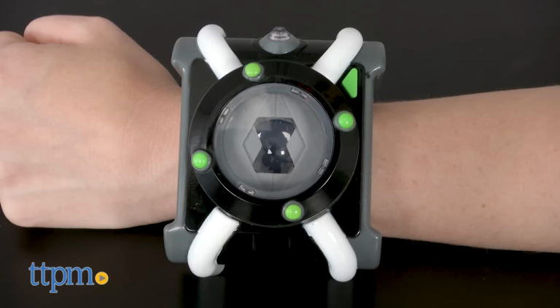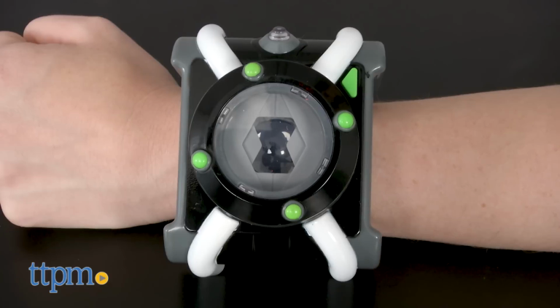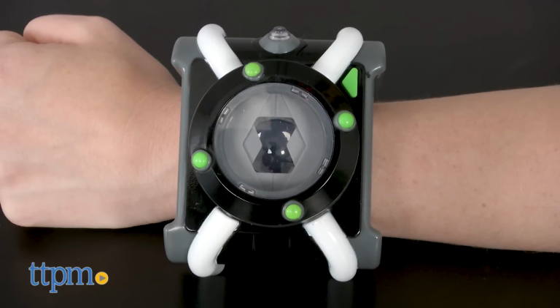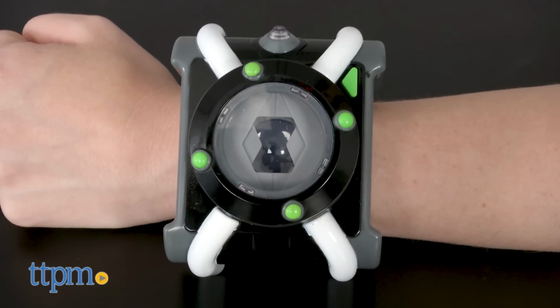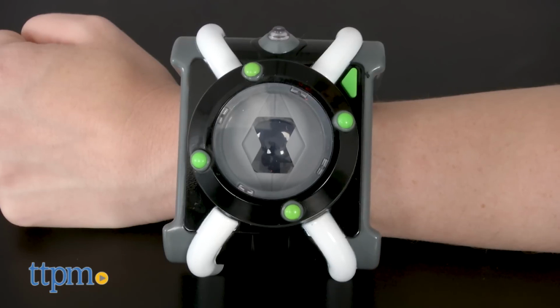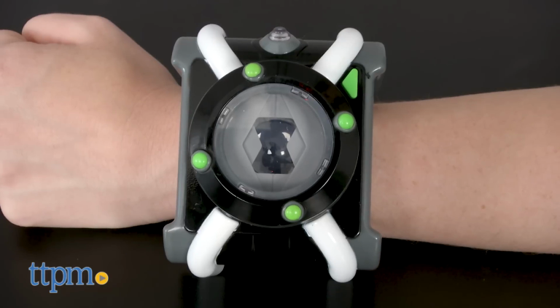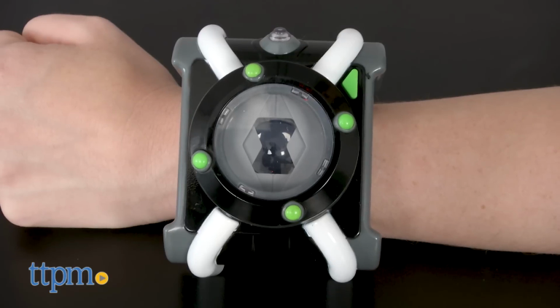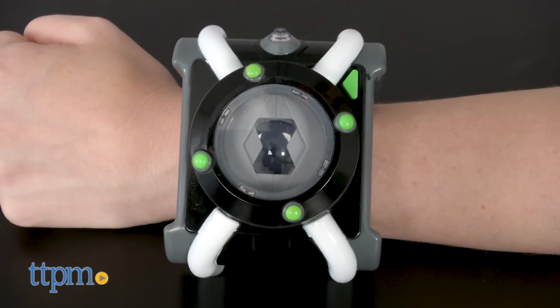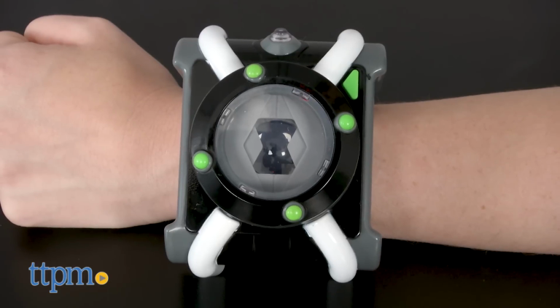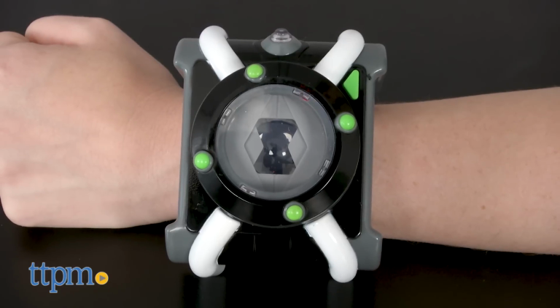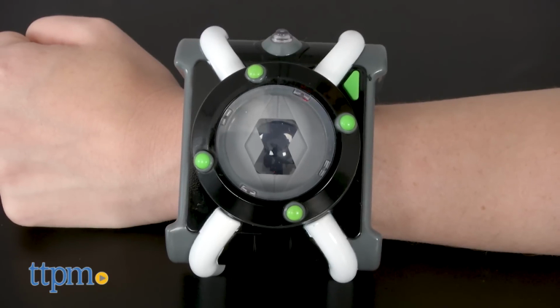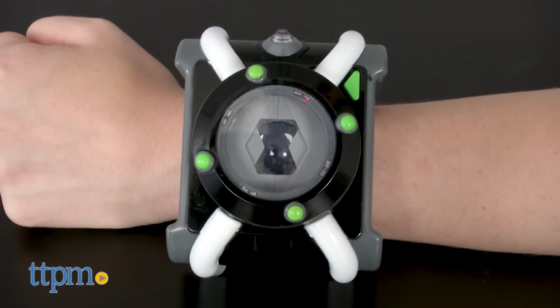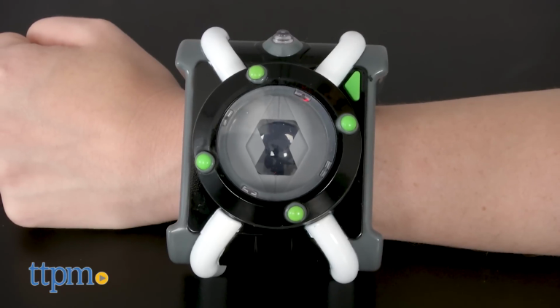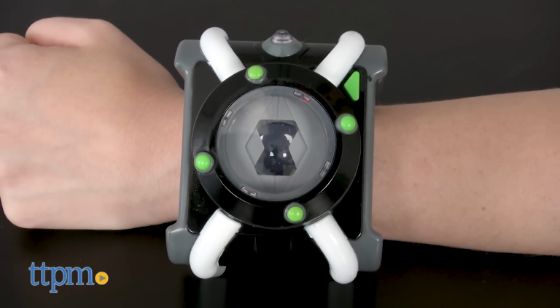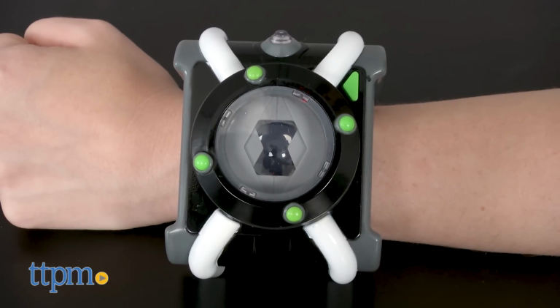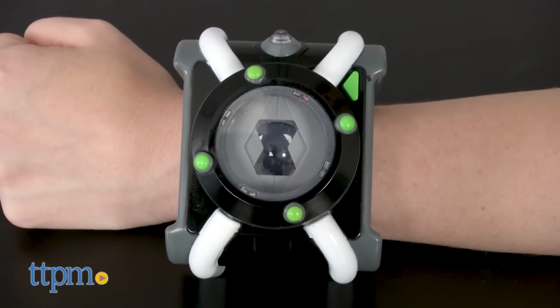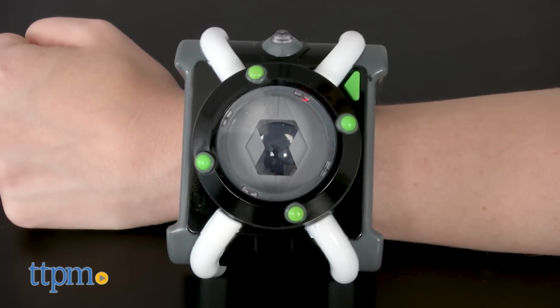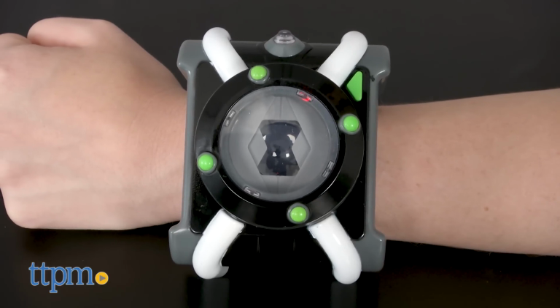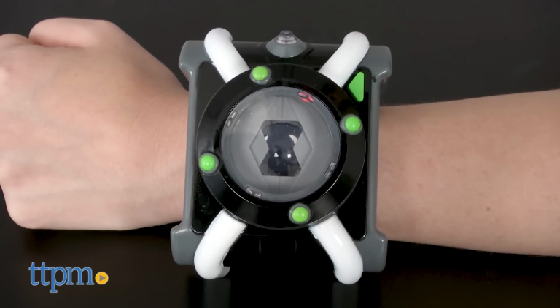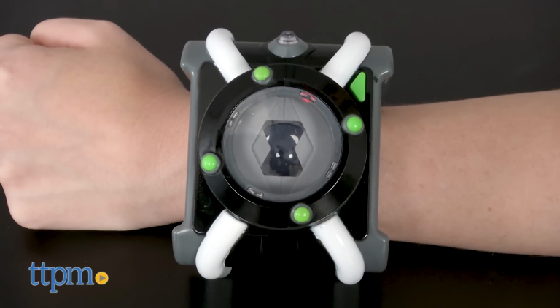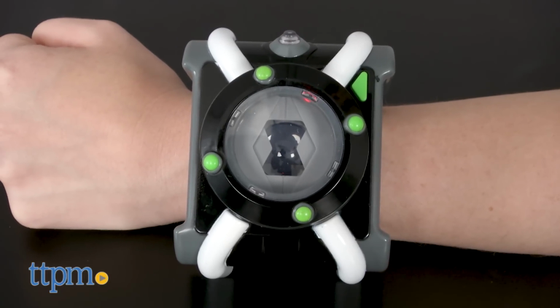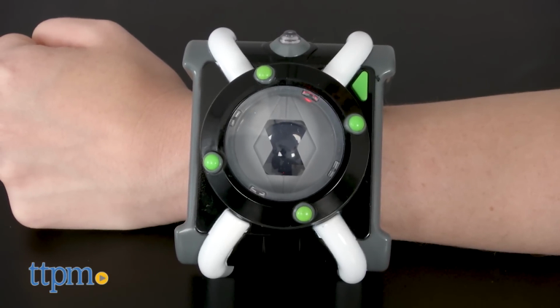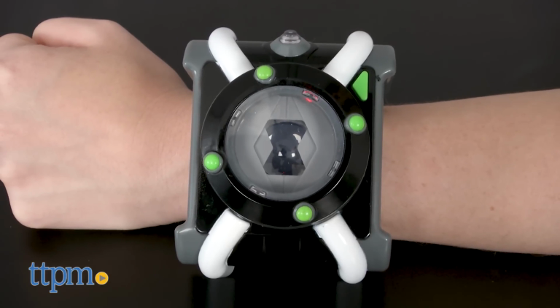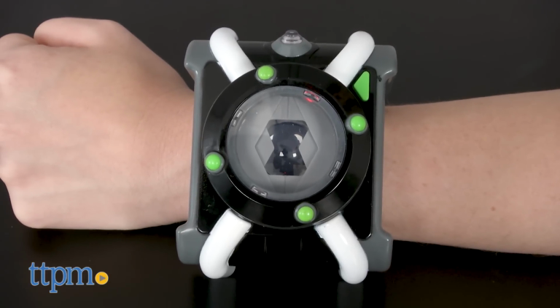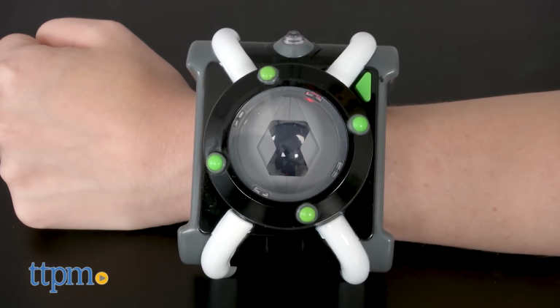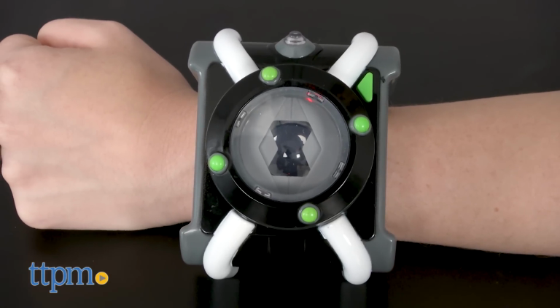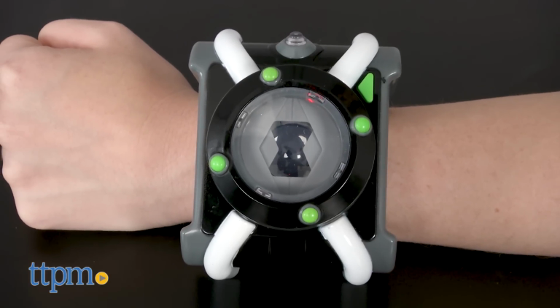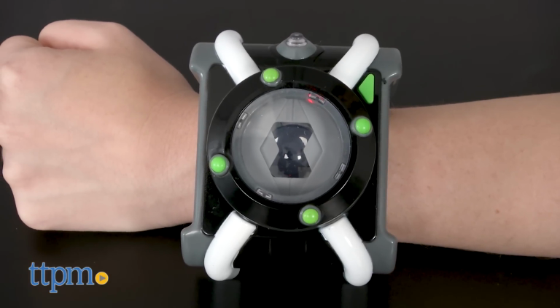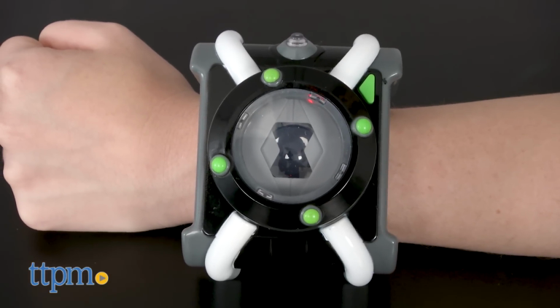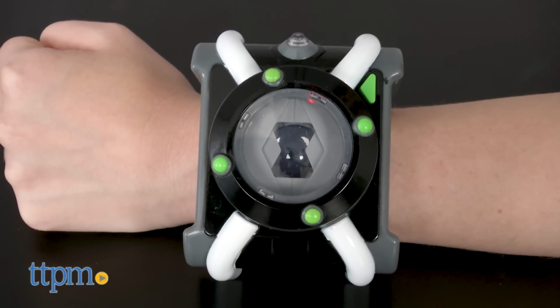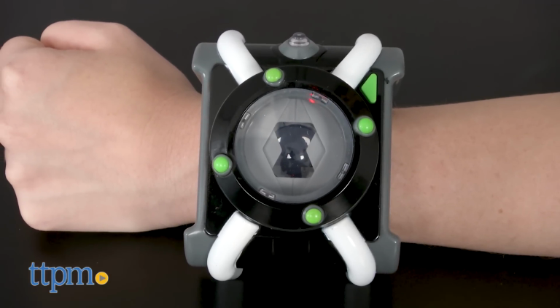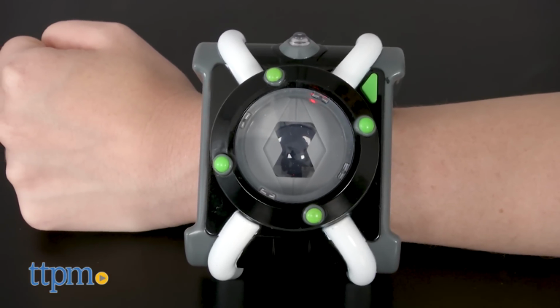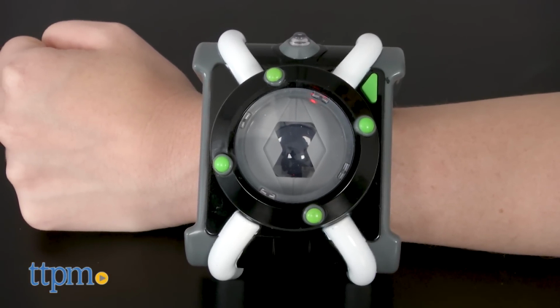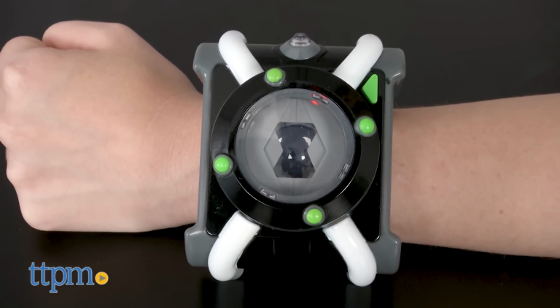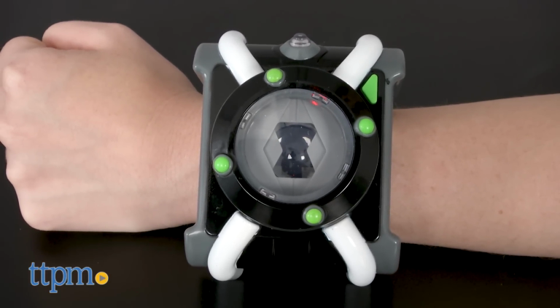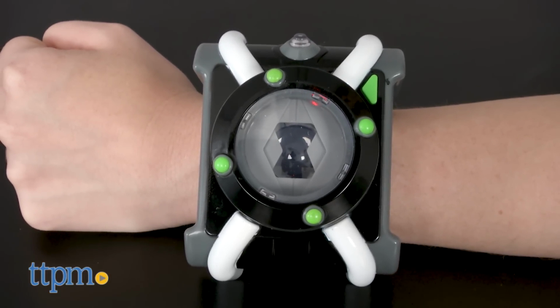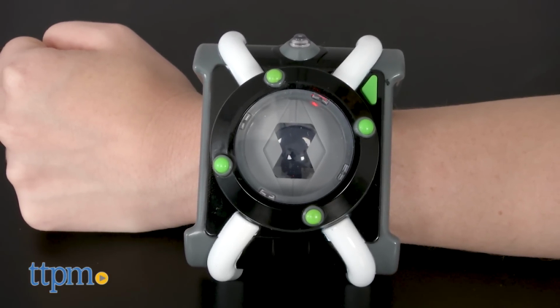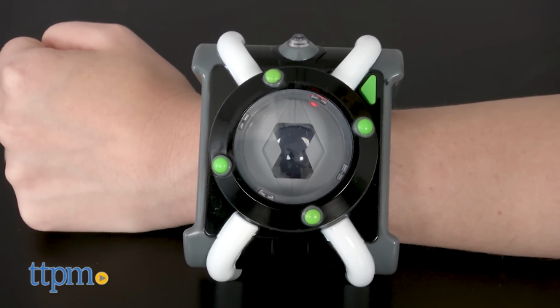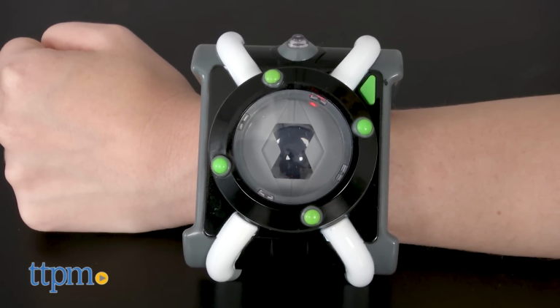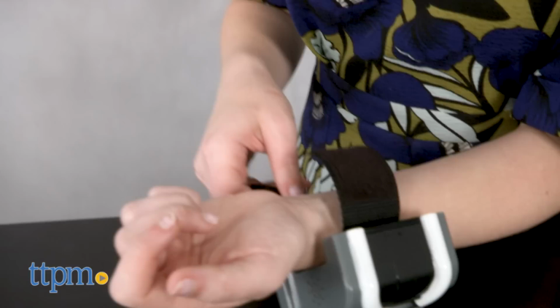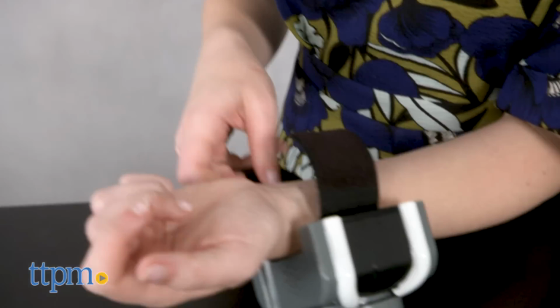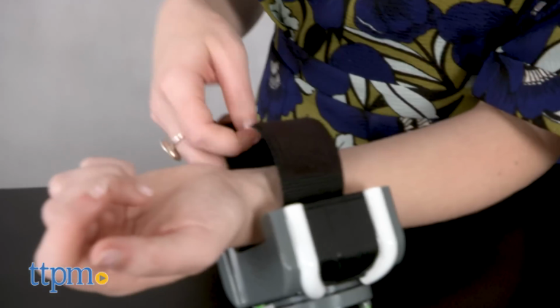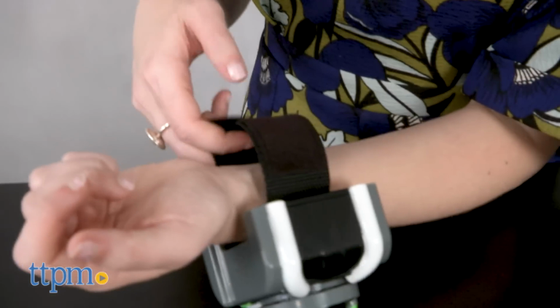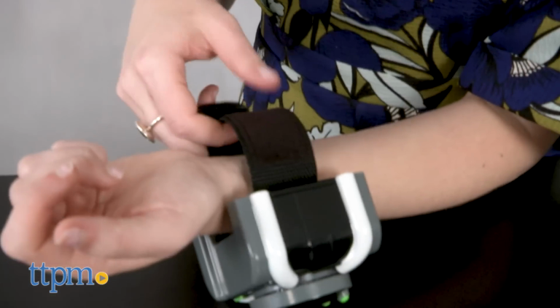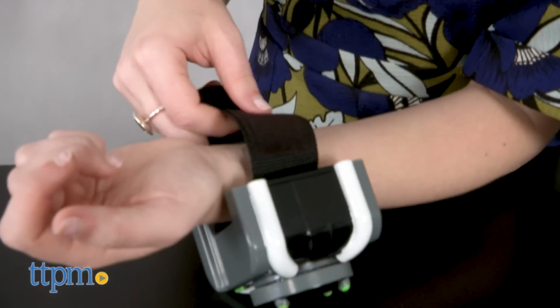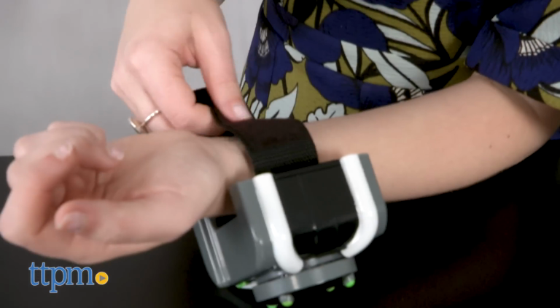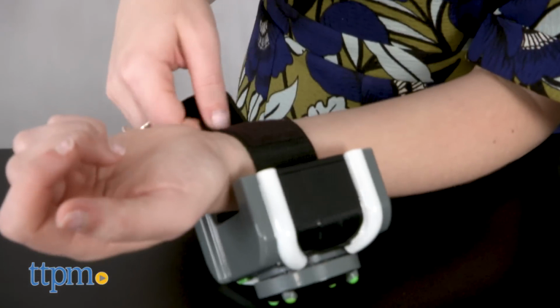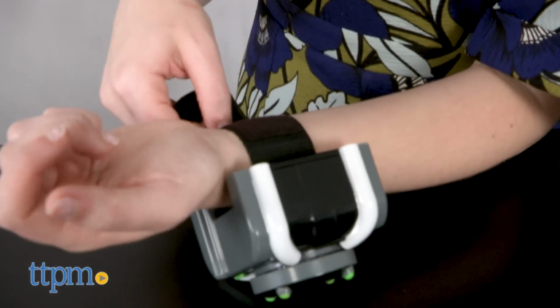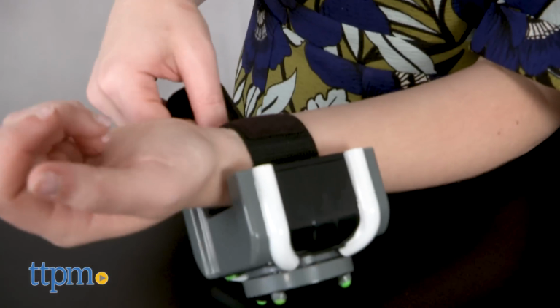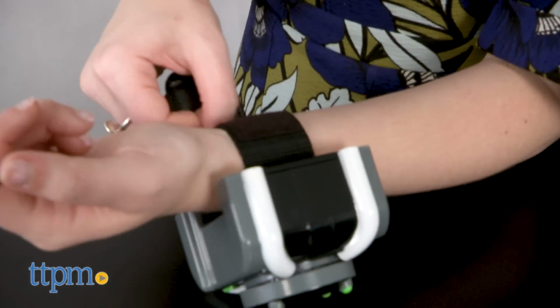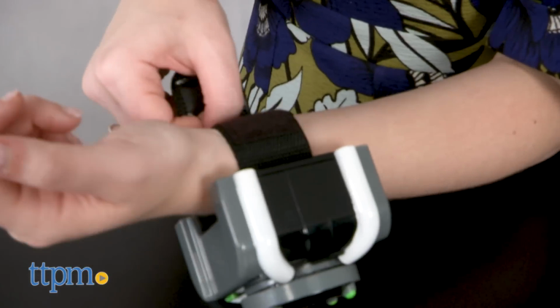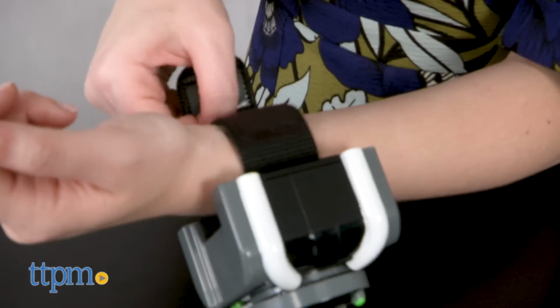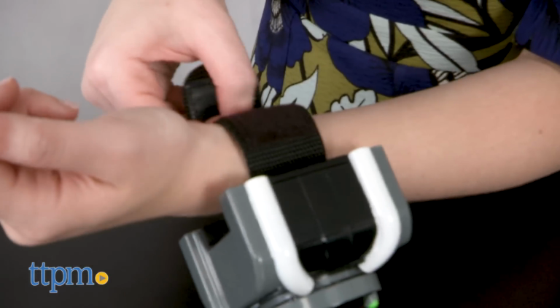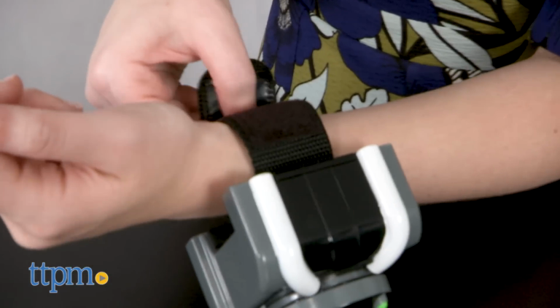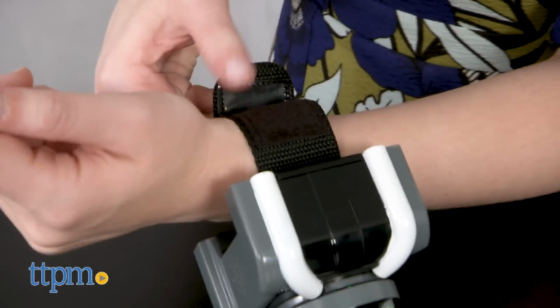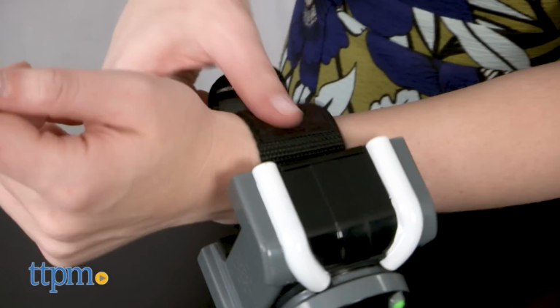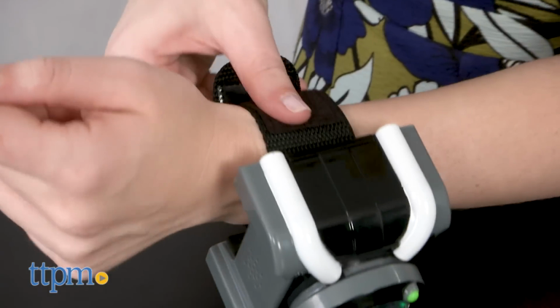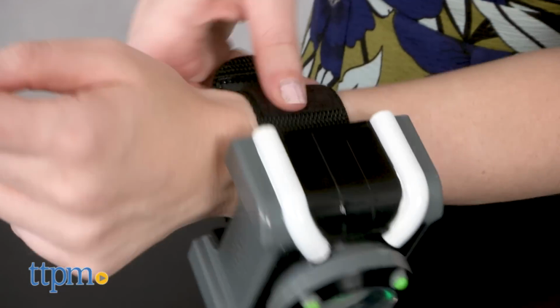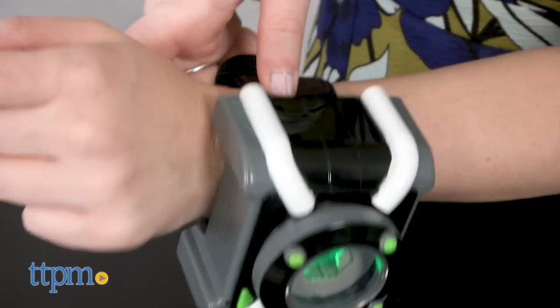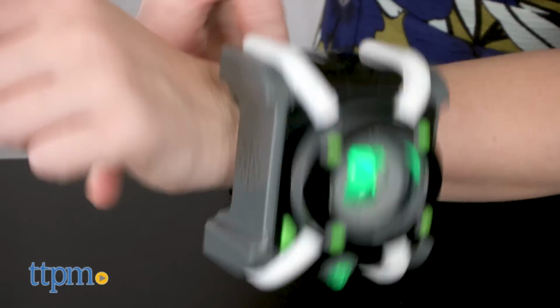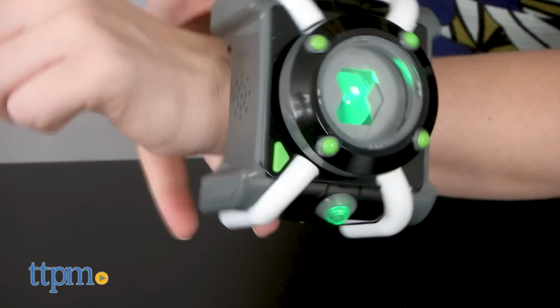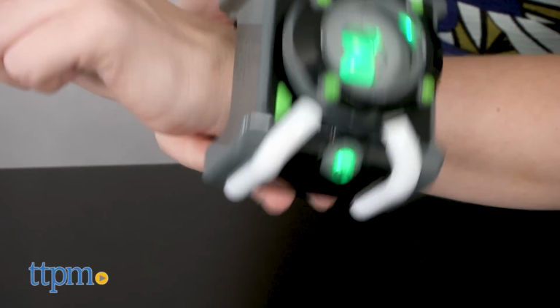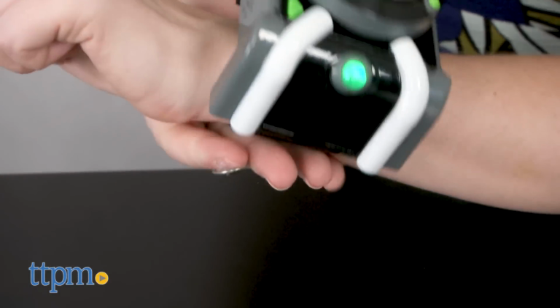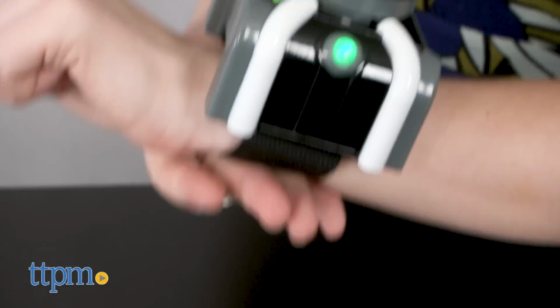This is the Ben 10 Deluxe Omnitrix, which, like the one worn by Ben in the series, looks like a jumbo watch.